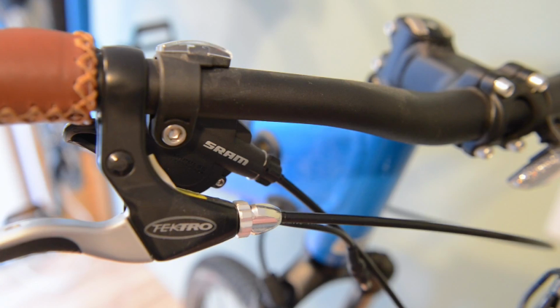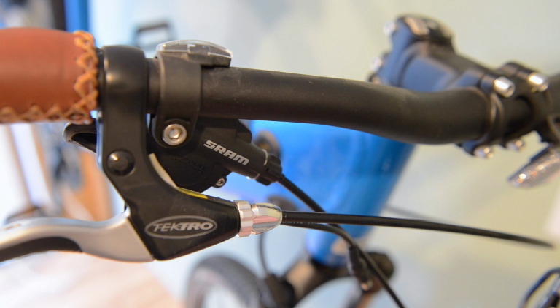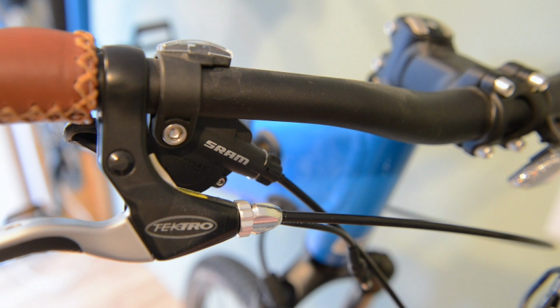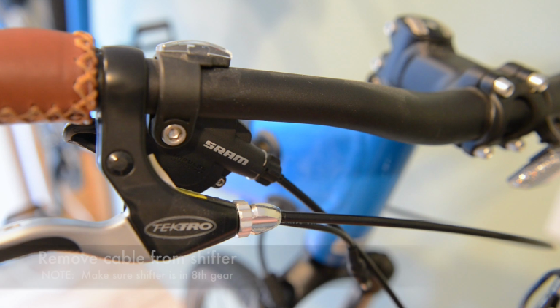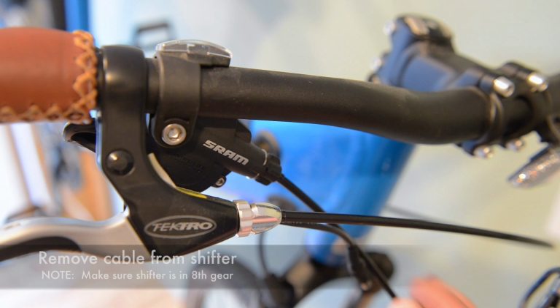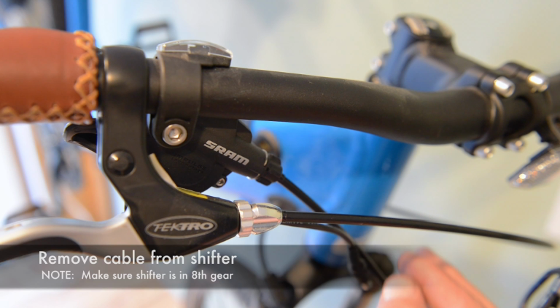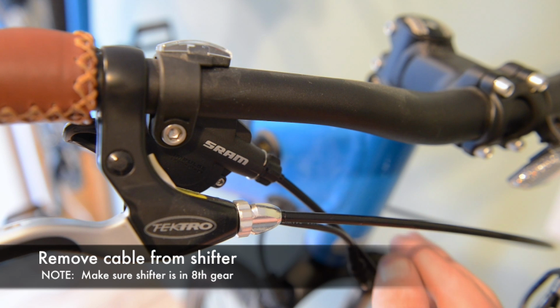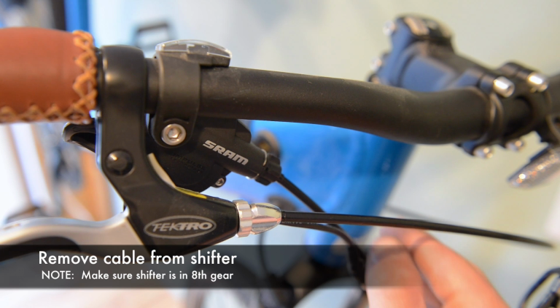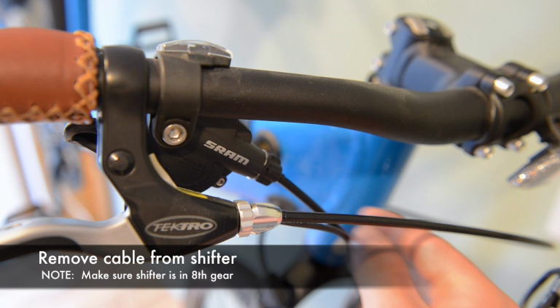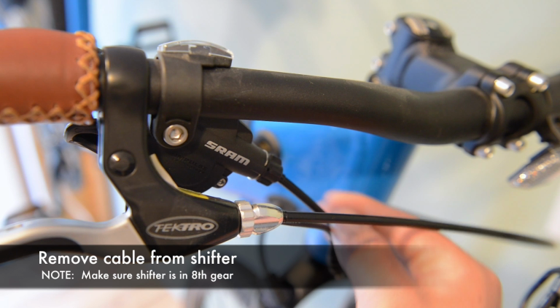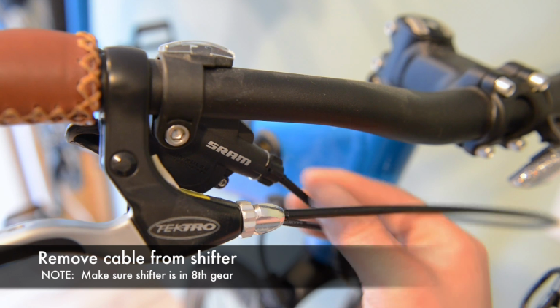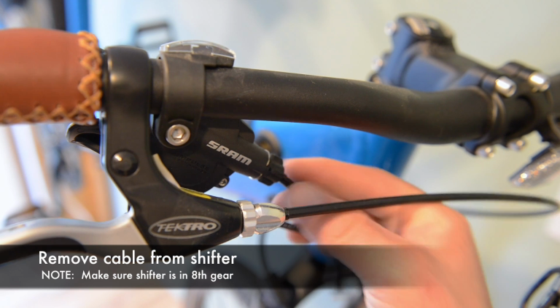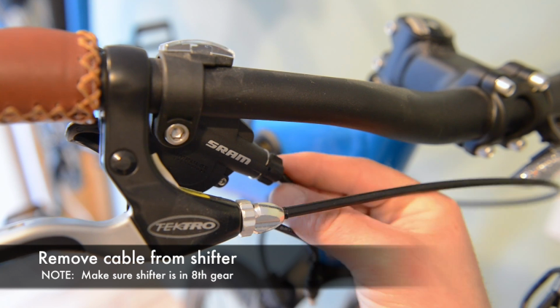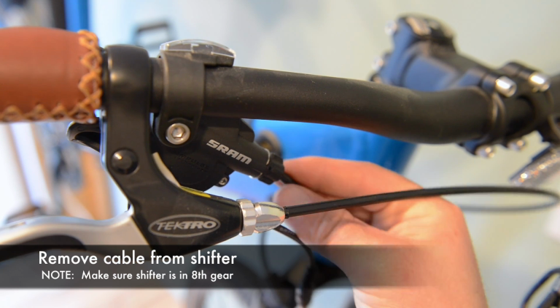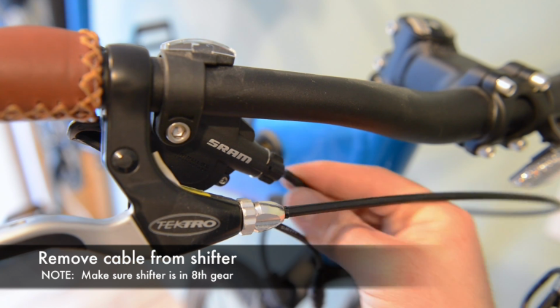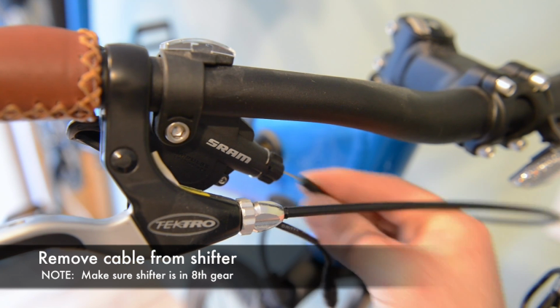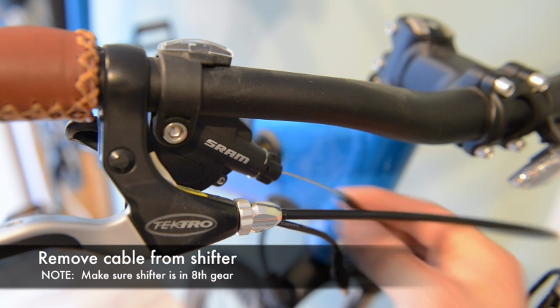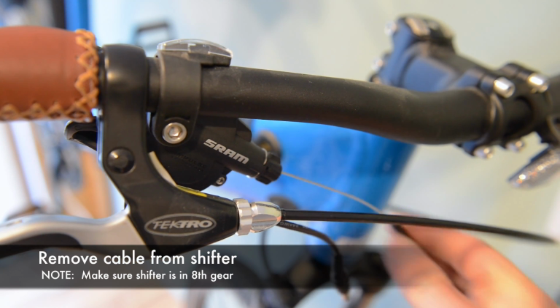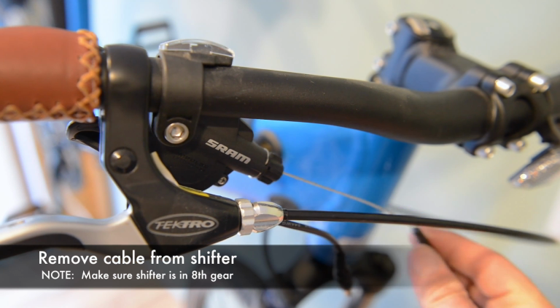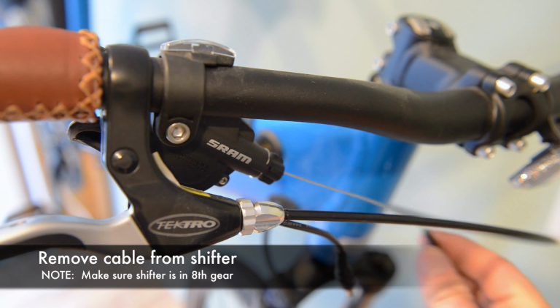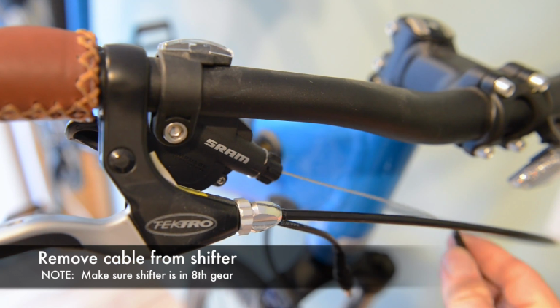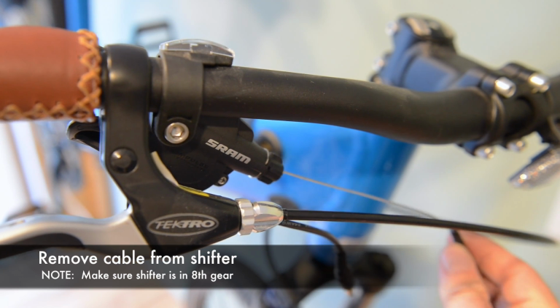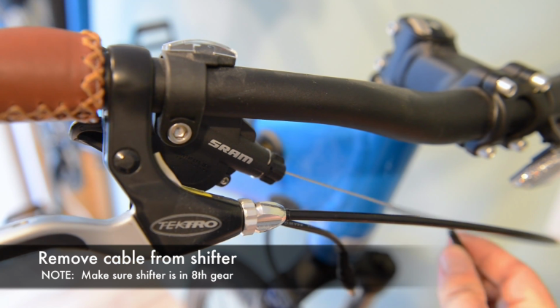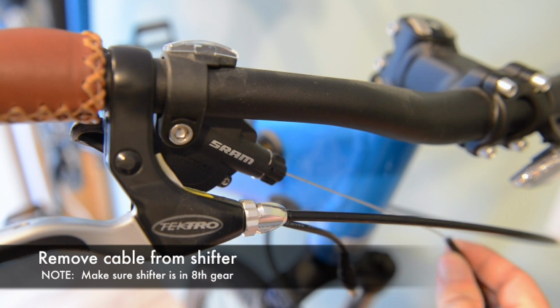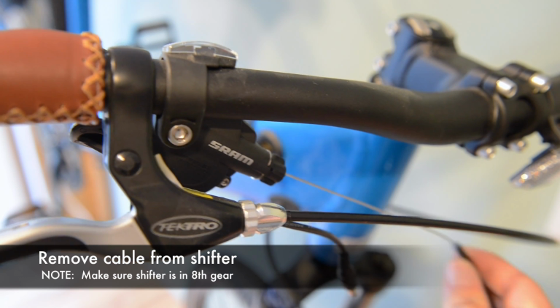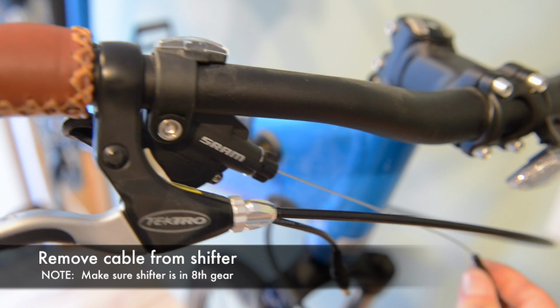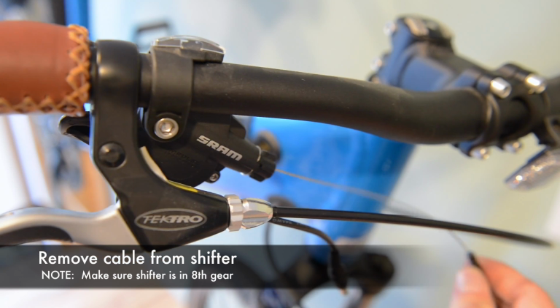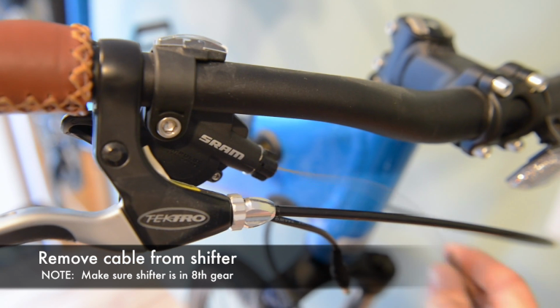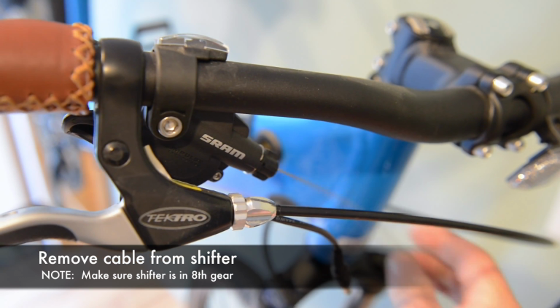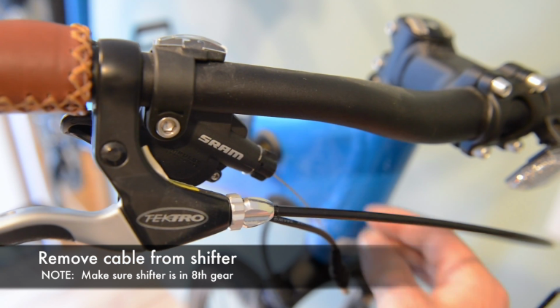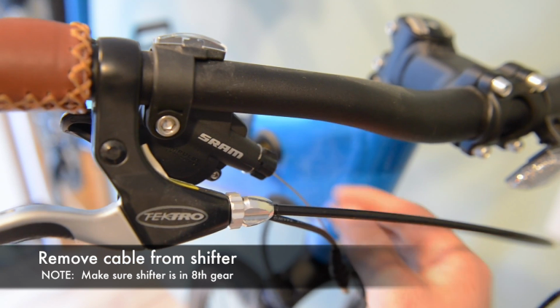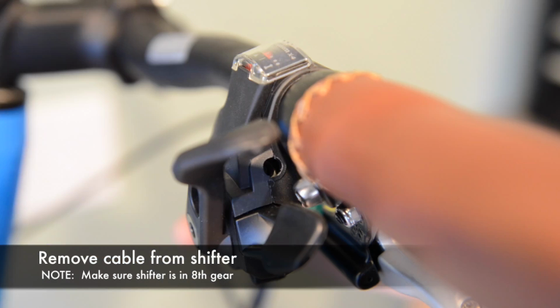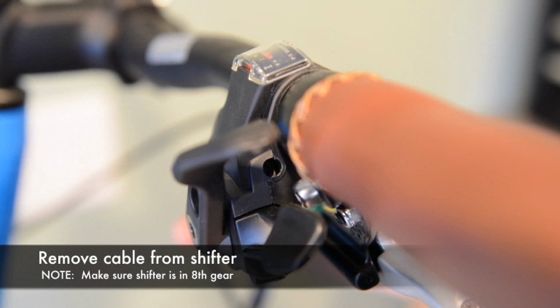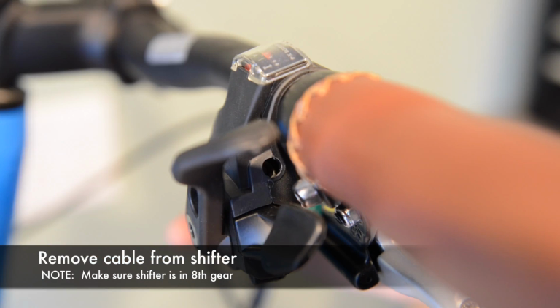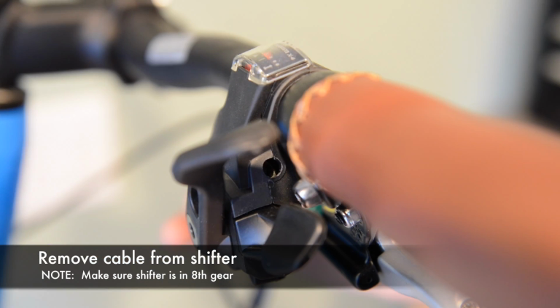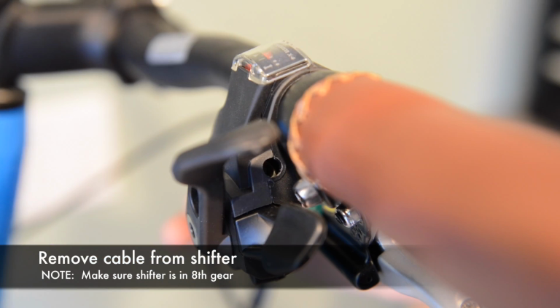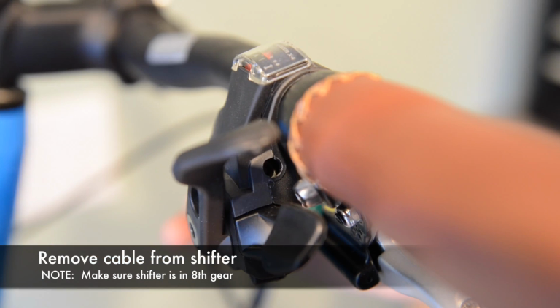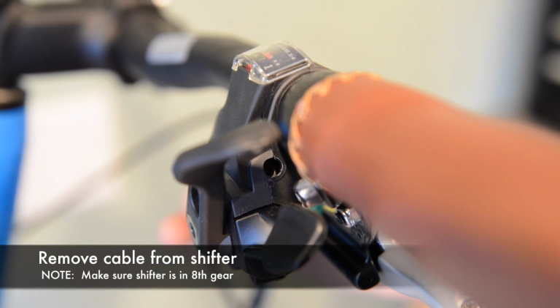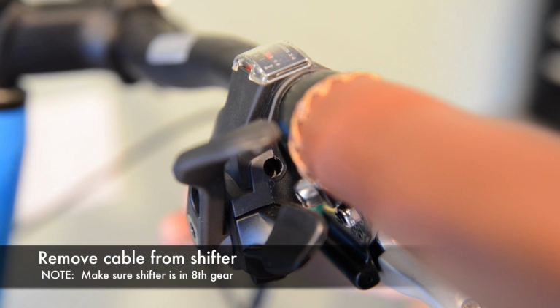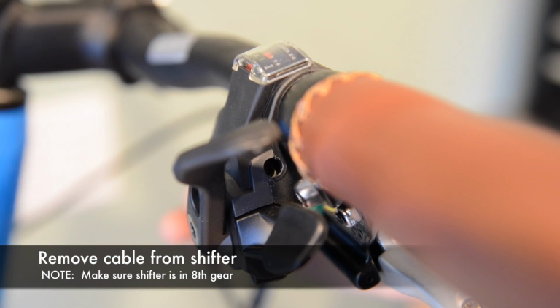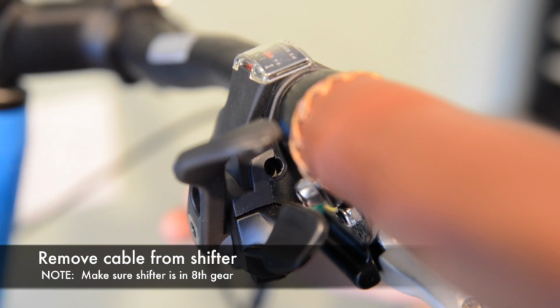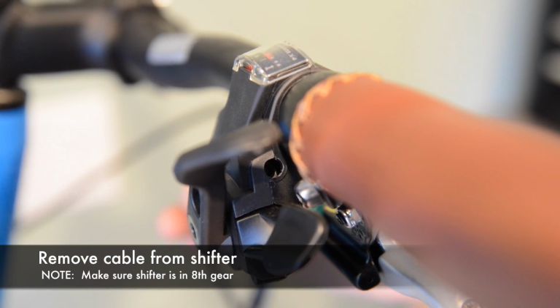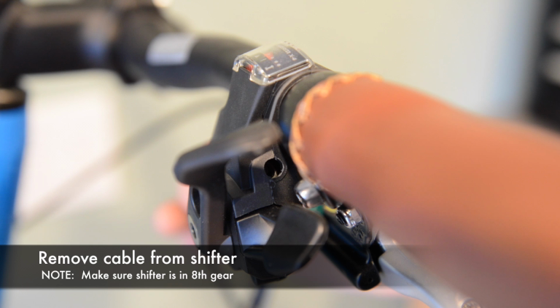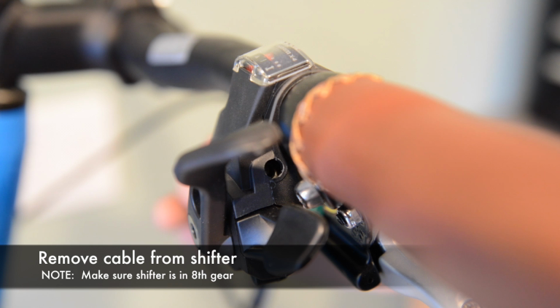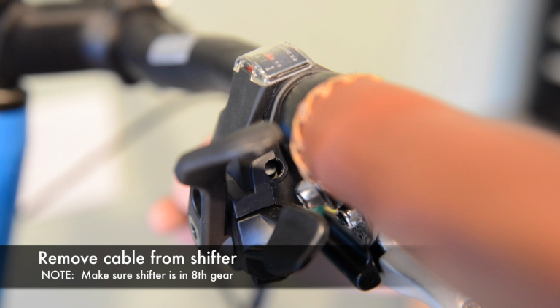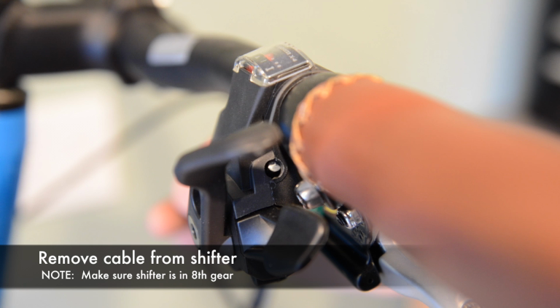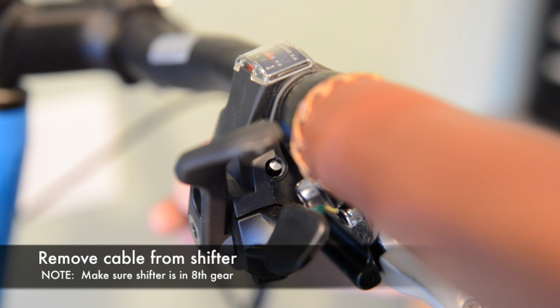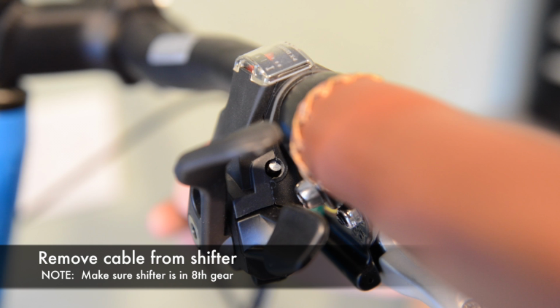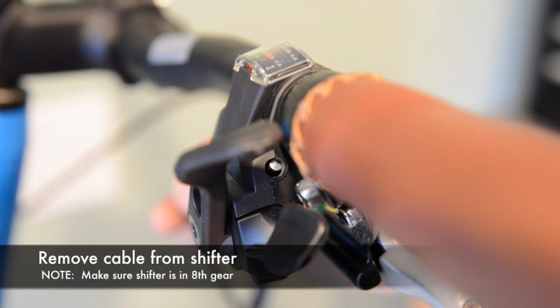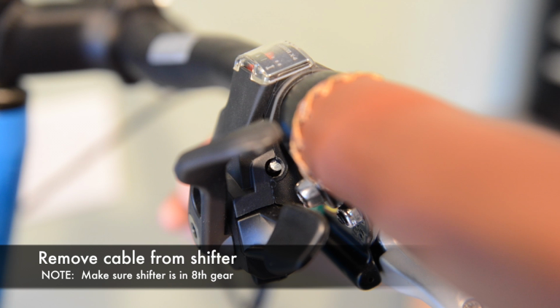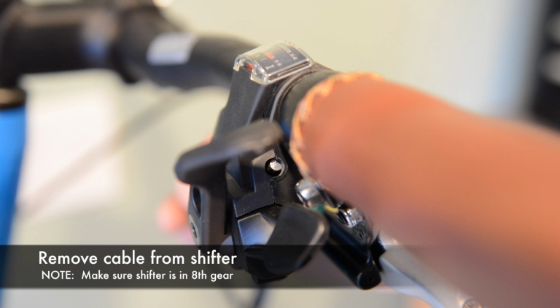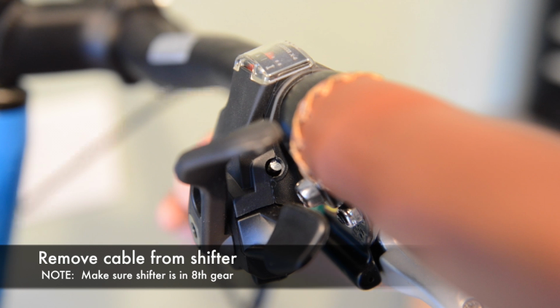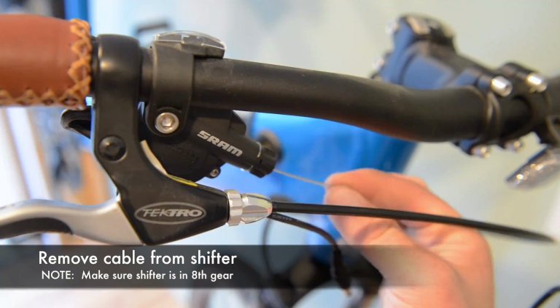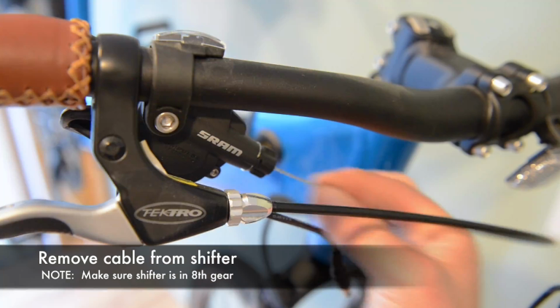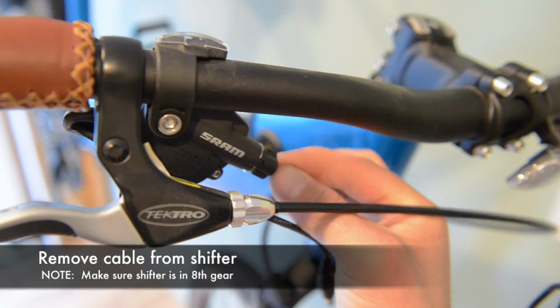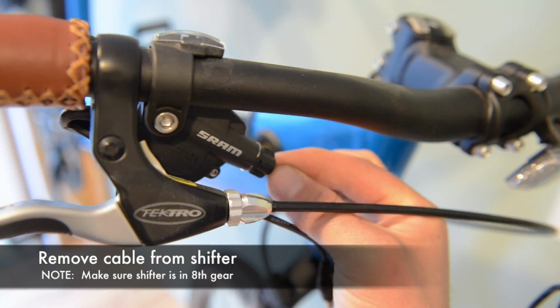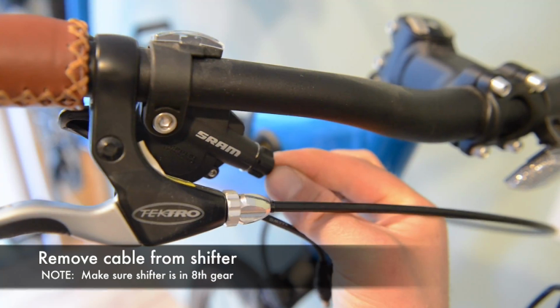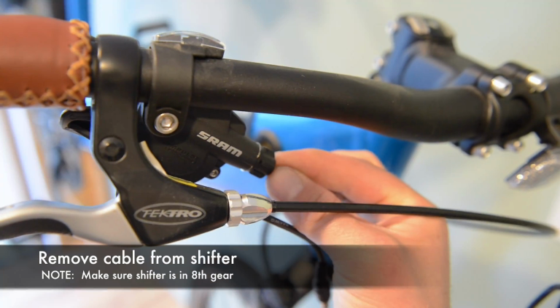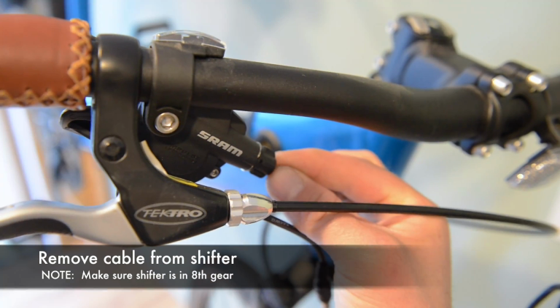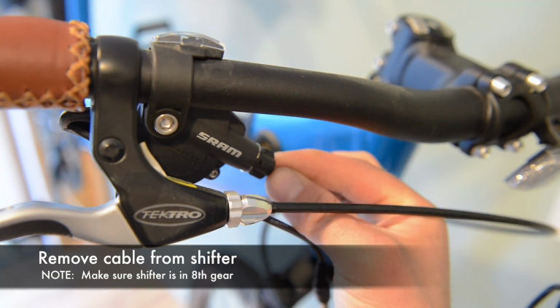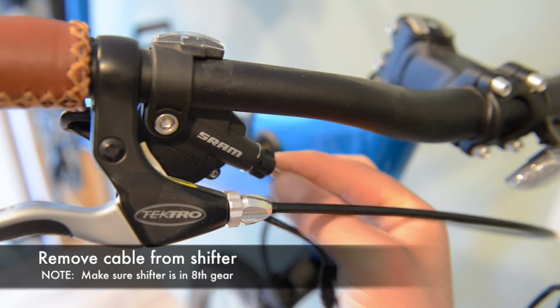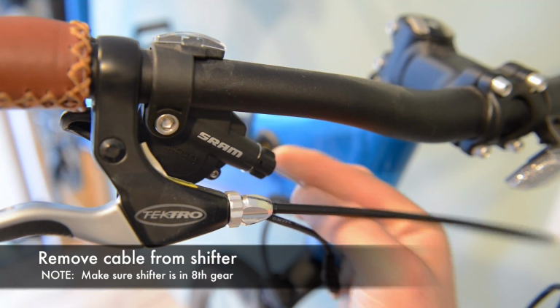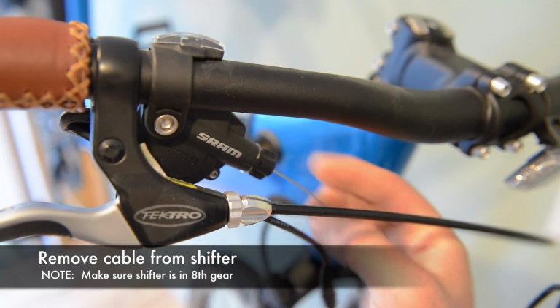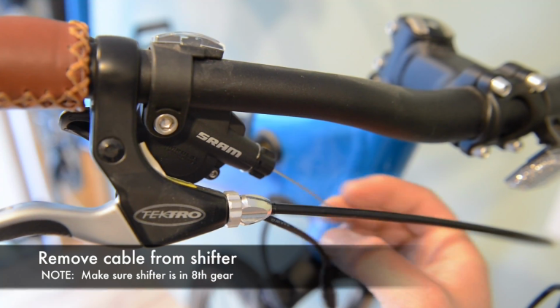Now to remove the cable from the shifter, move down the housing and push the cable through. You'll see it pop out the hole on the other side.